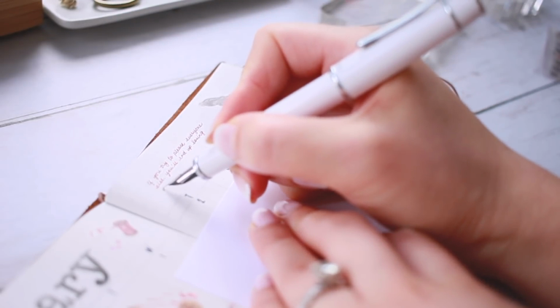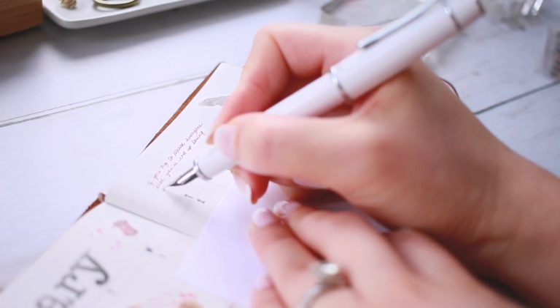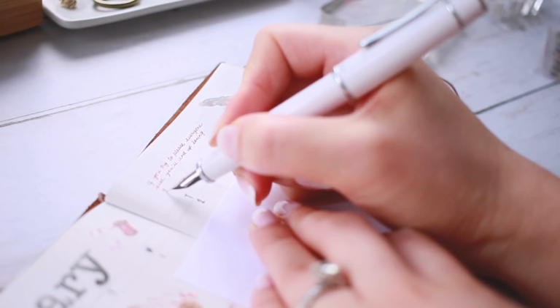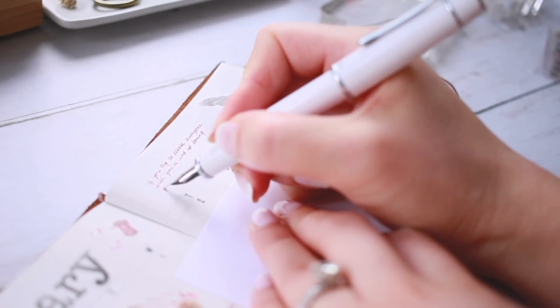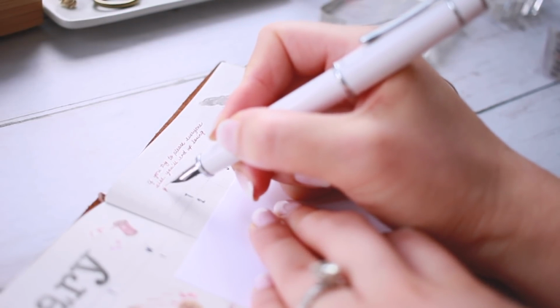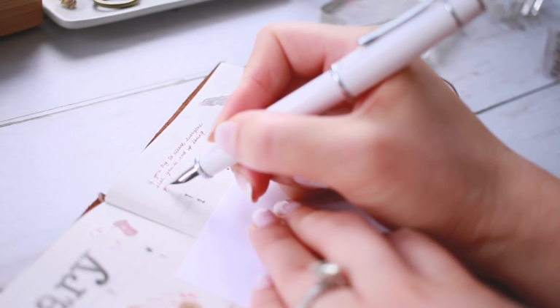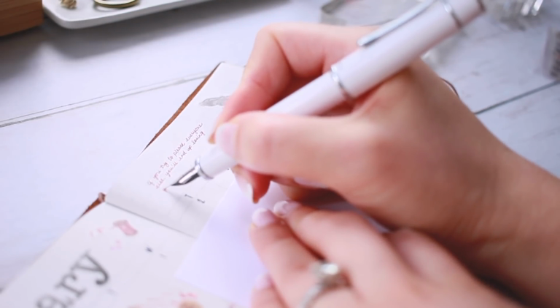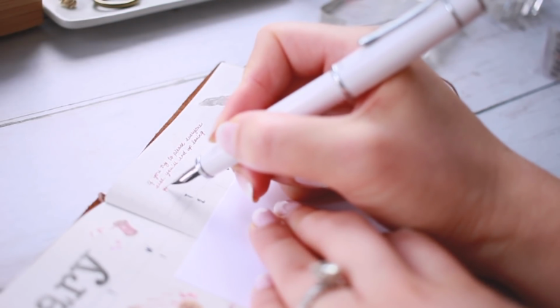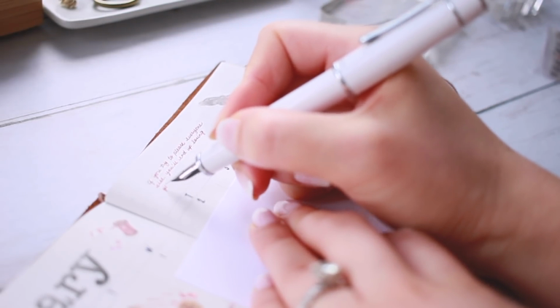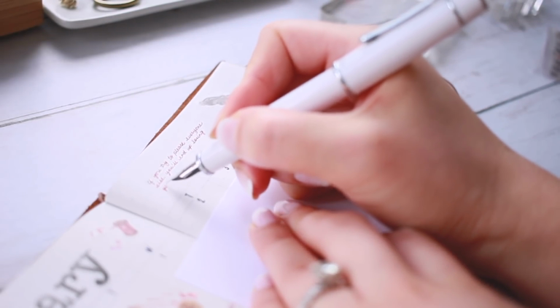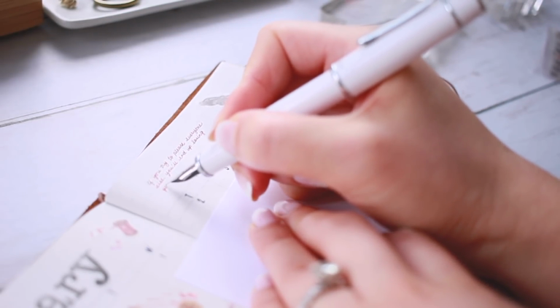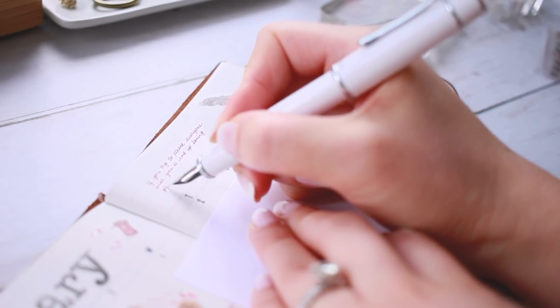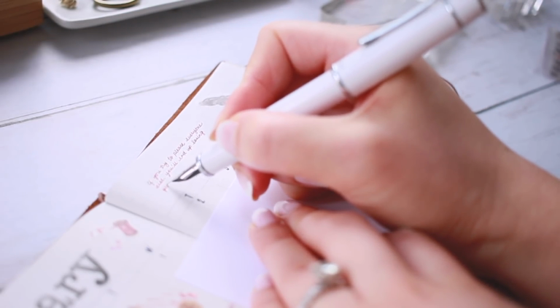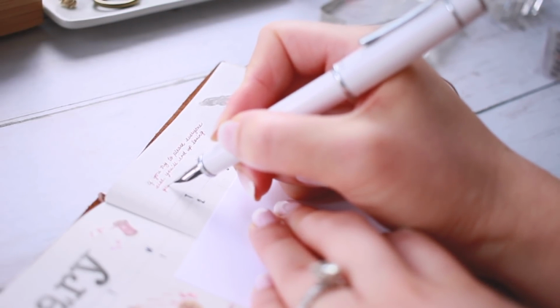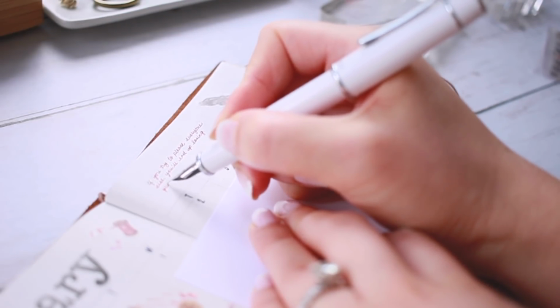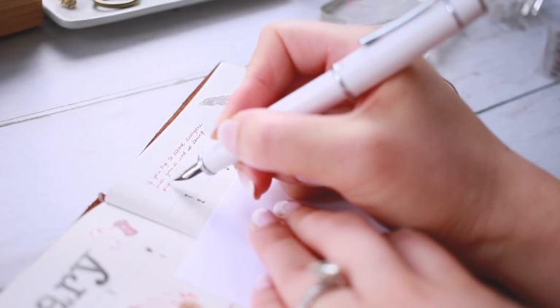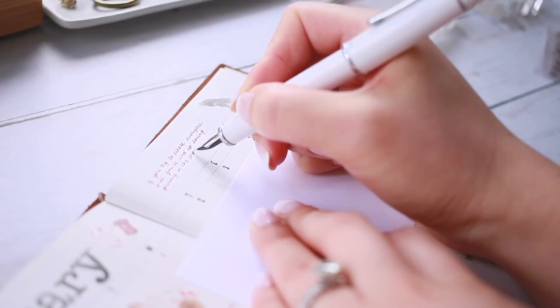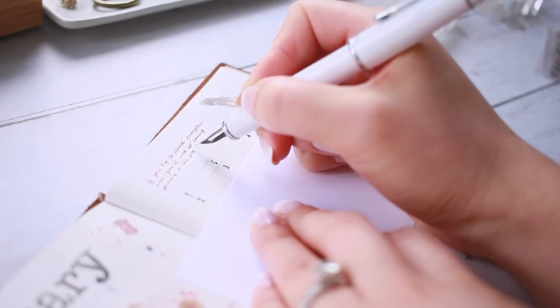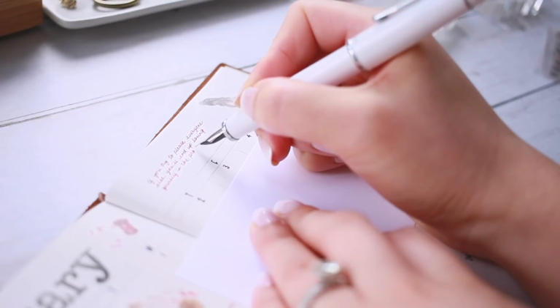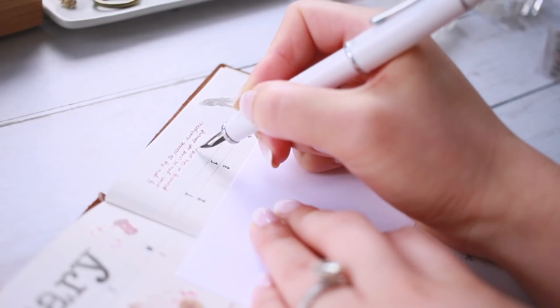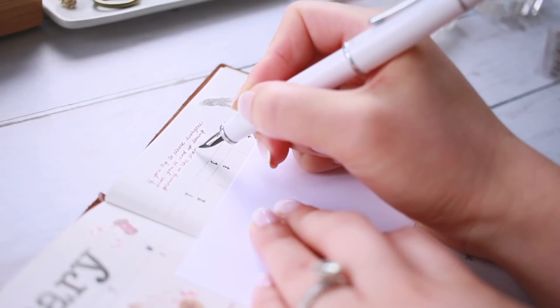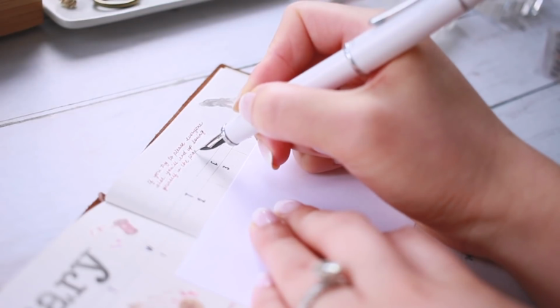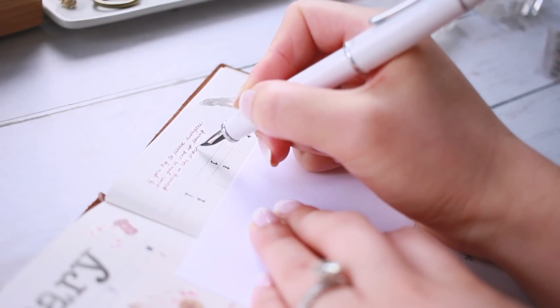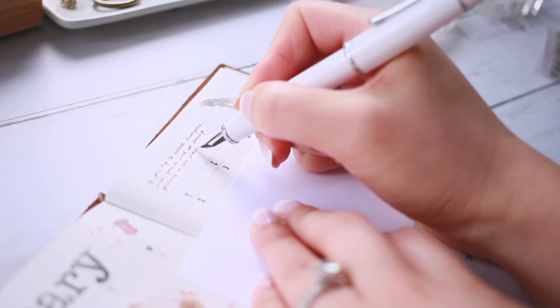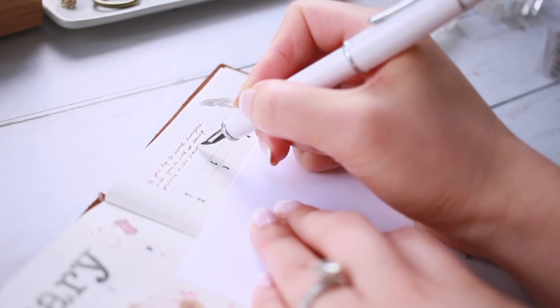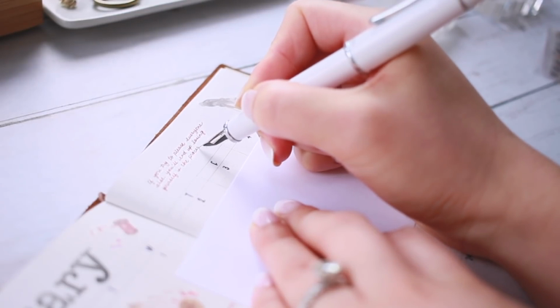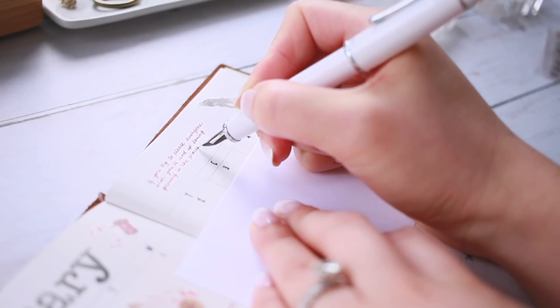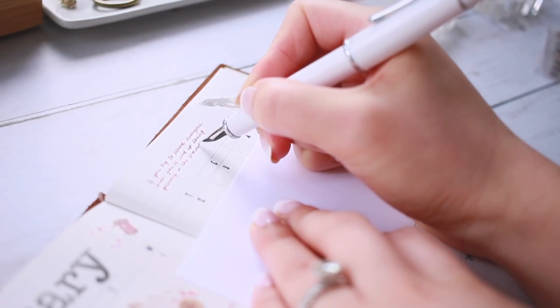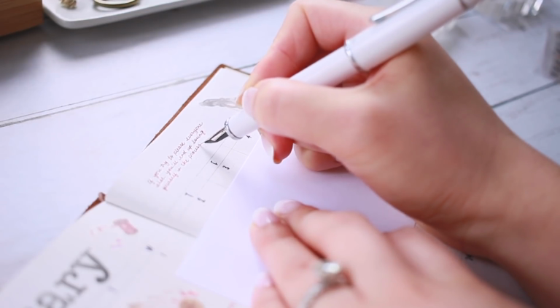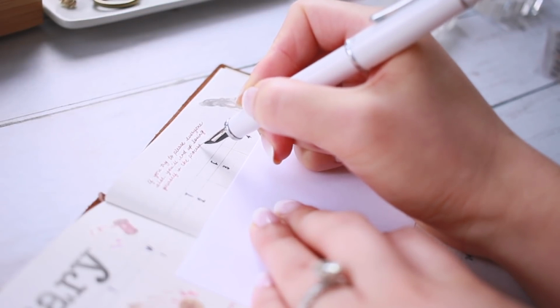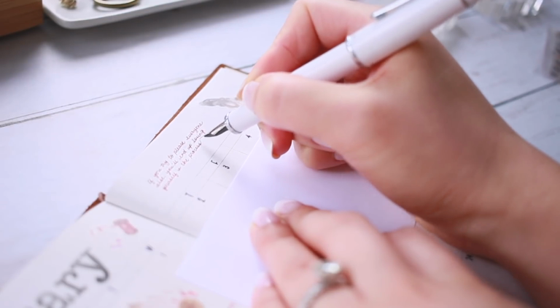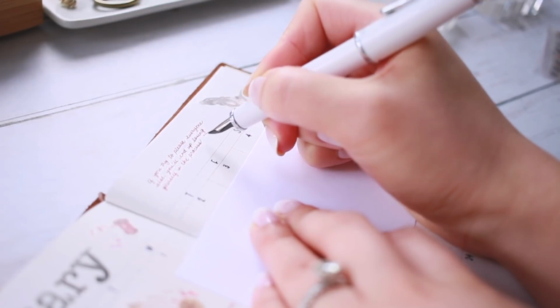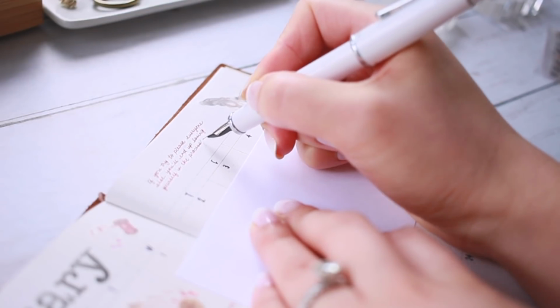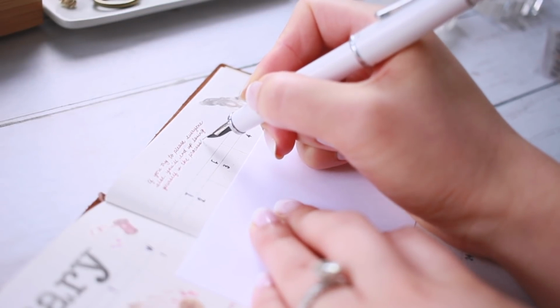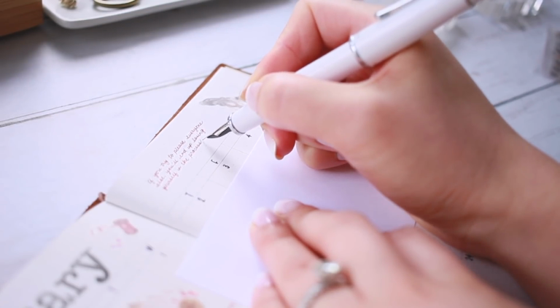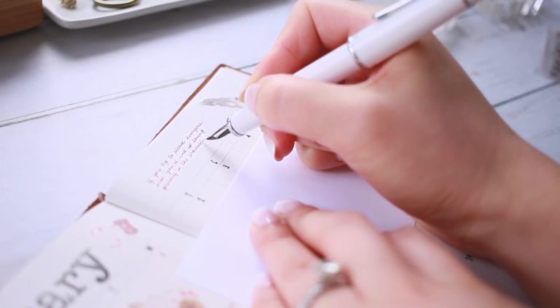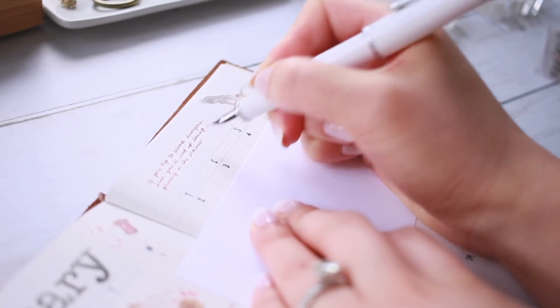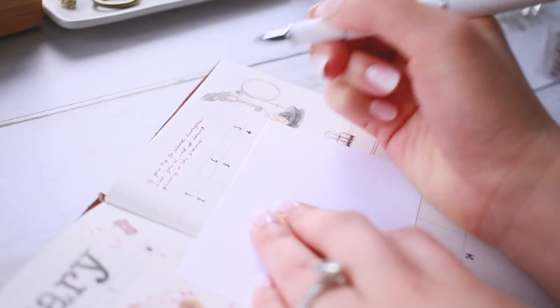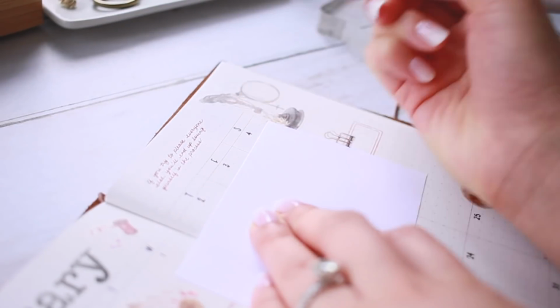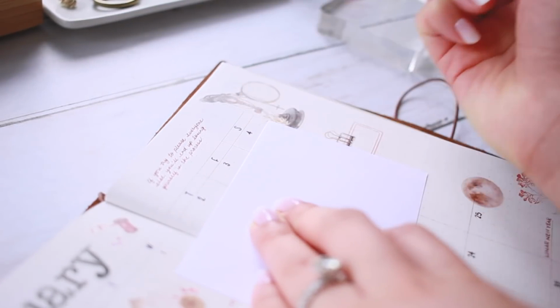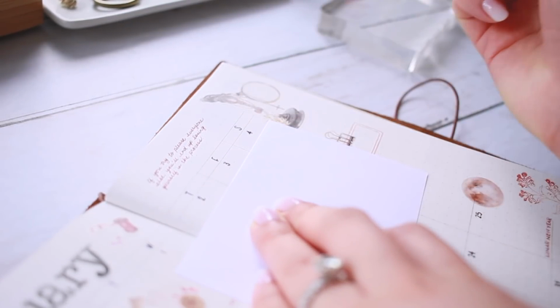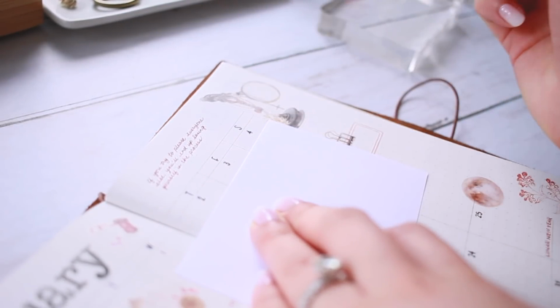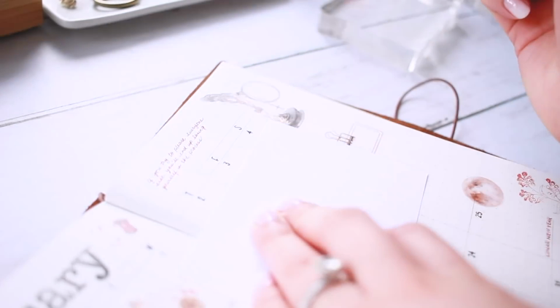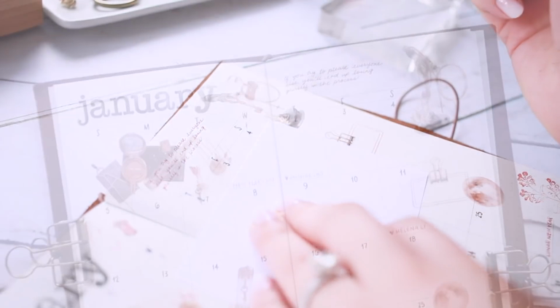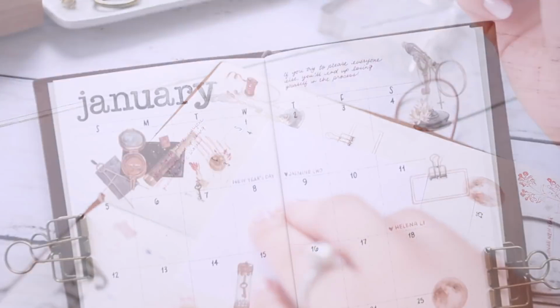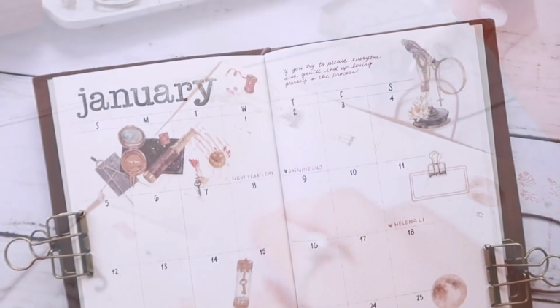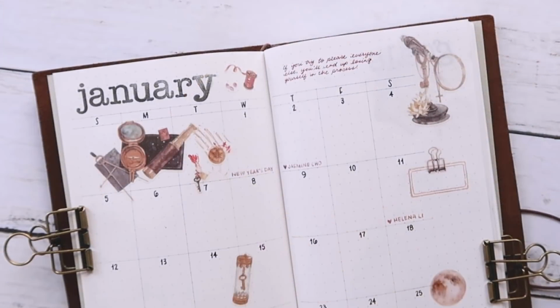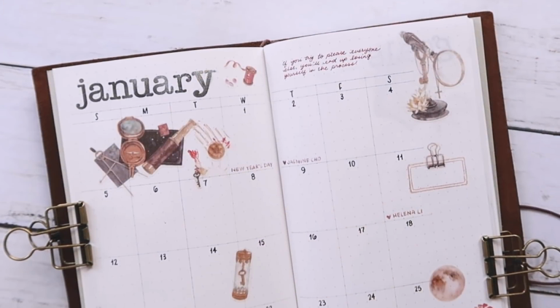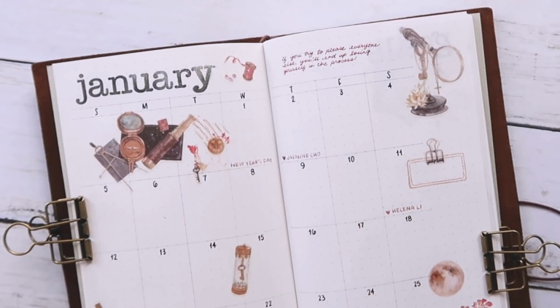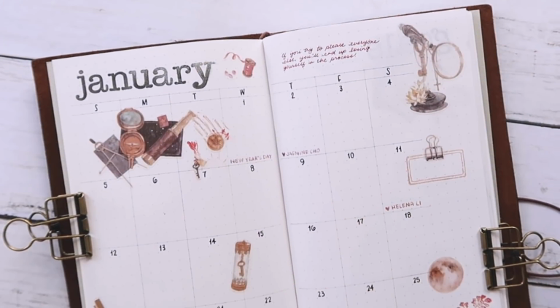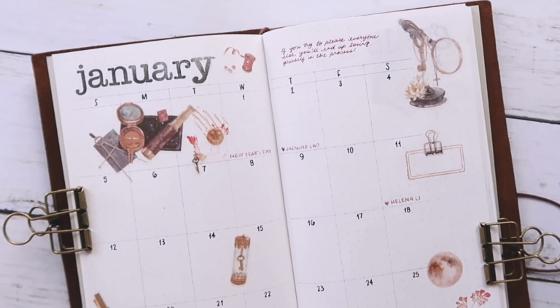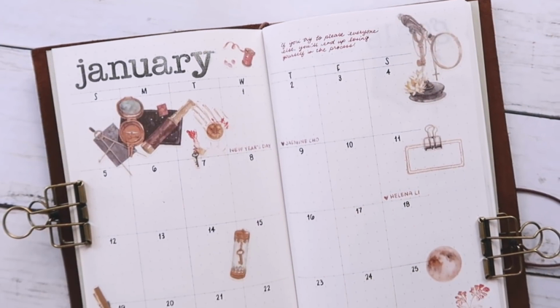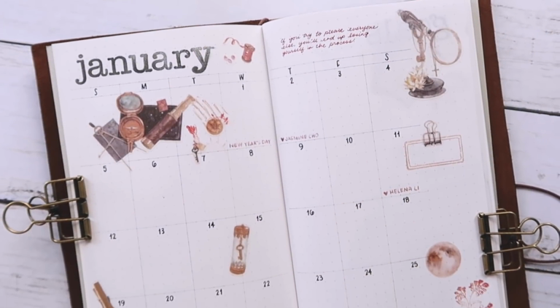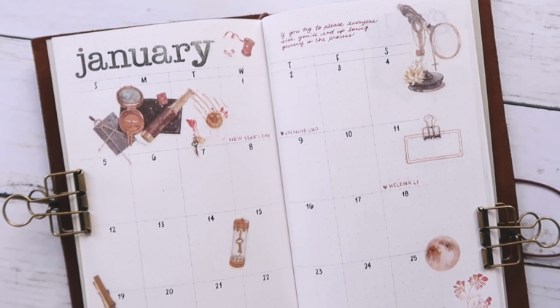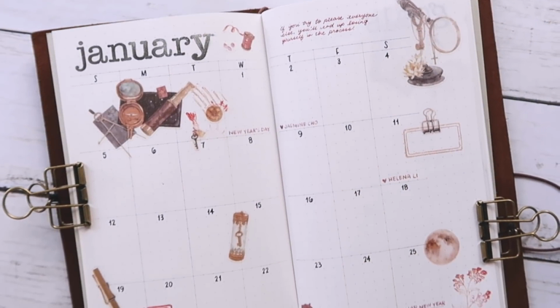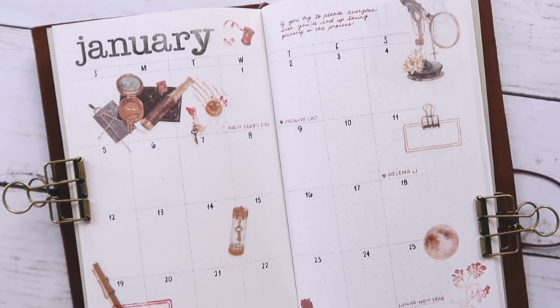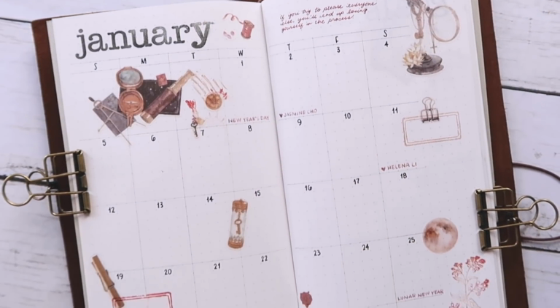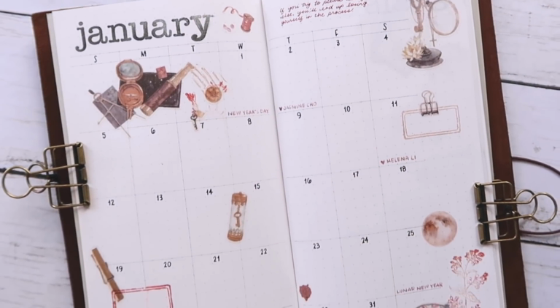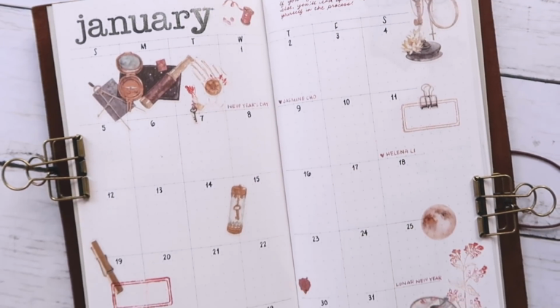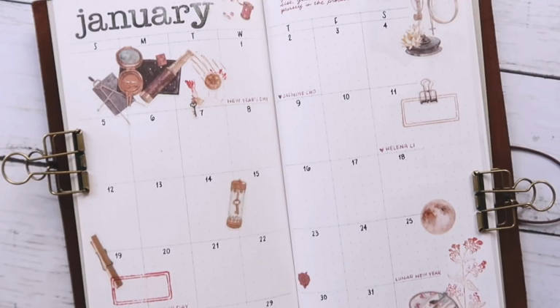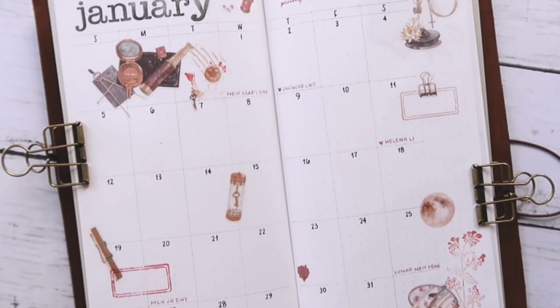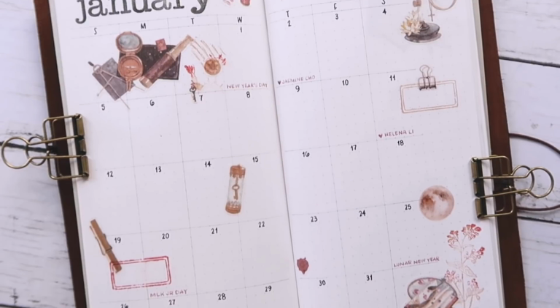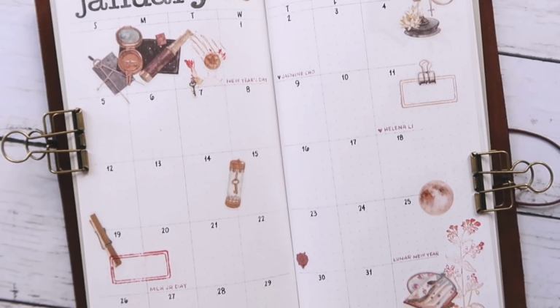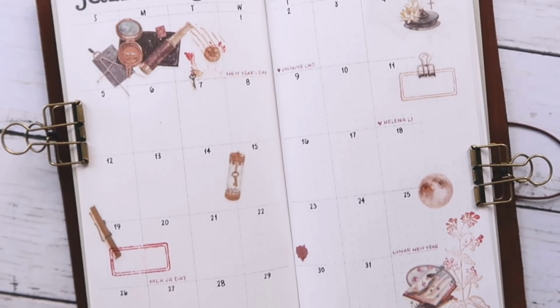And that is pretty much it. So until the next video, happy journaling, happy planning and I'll see you next time. Bye!